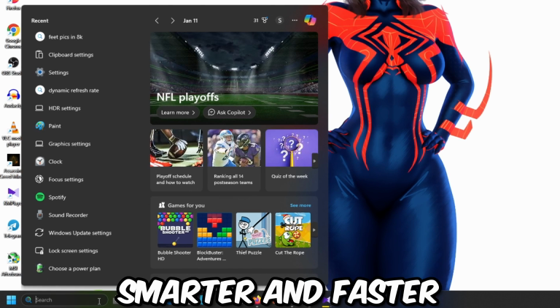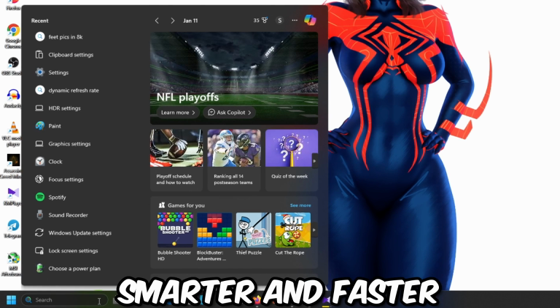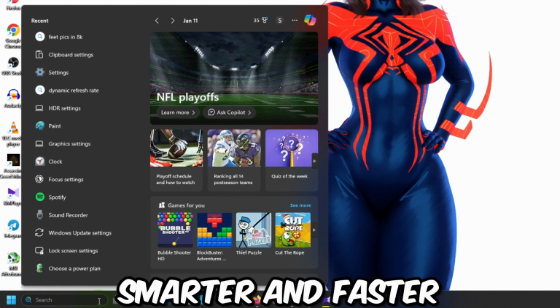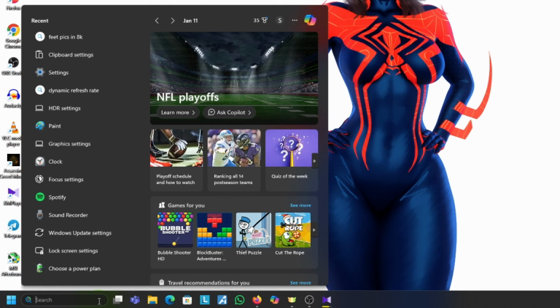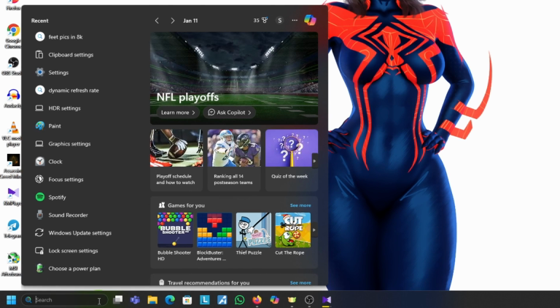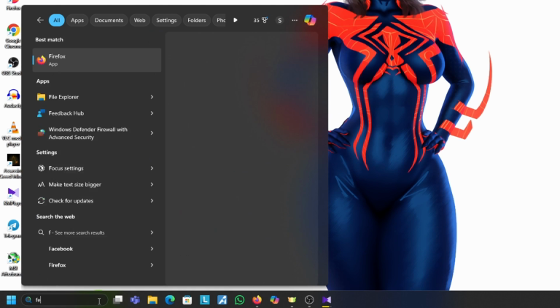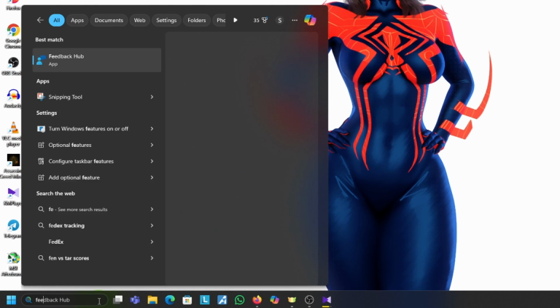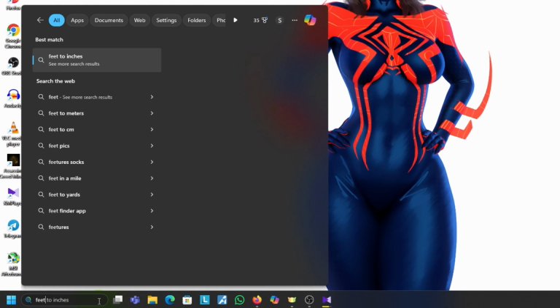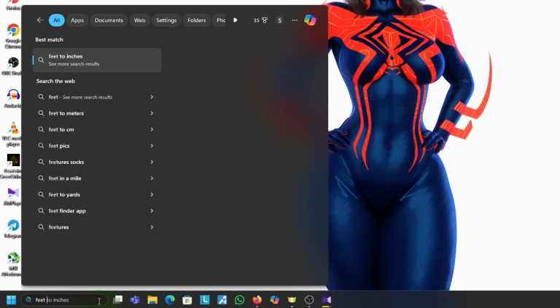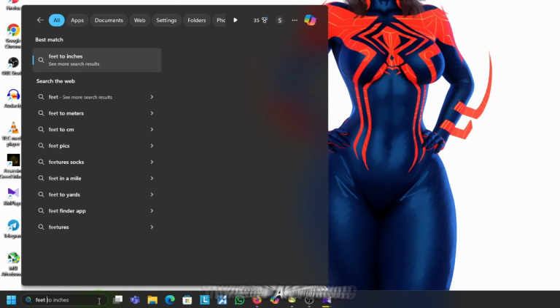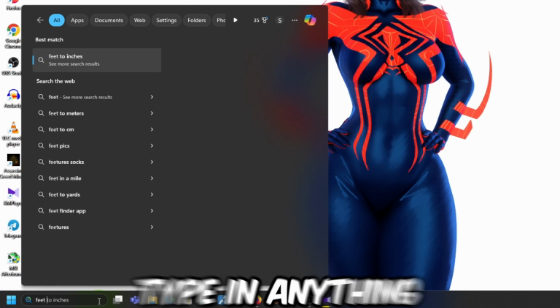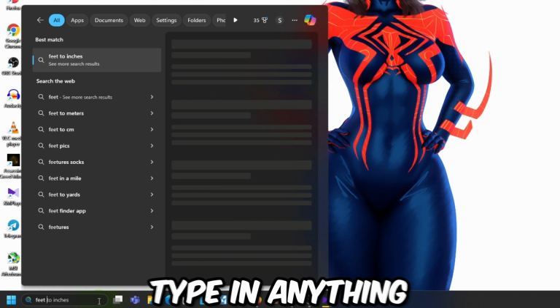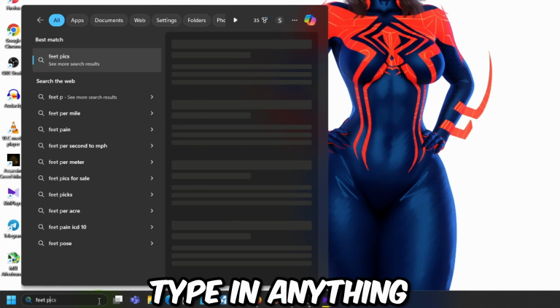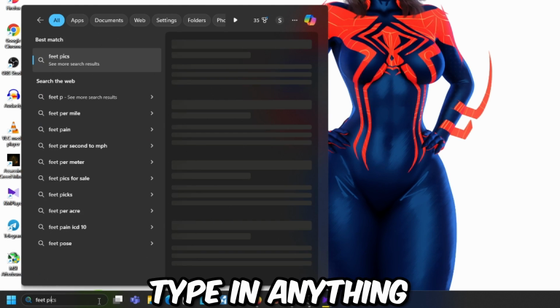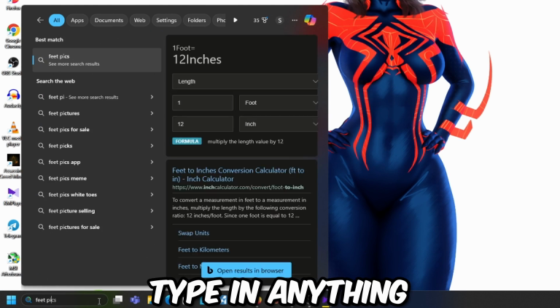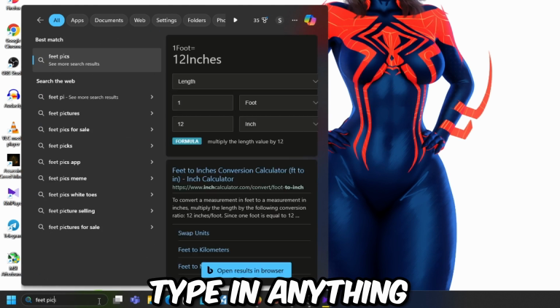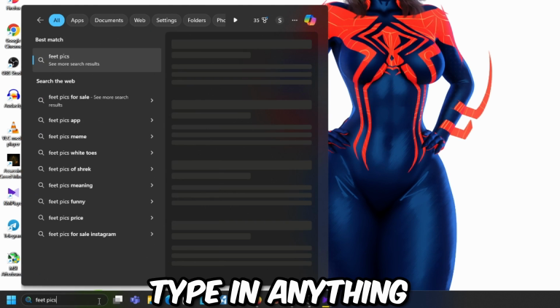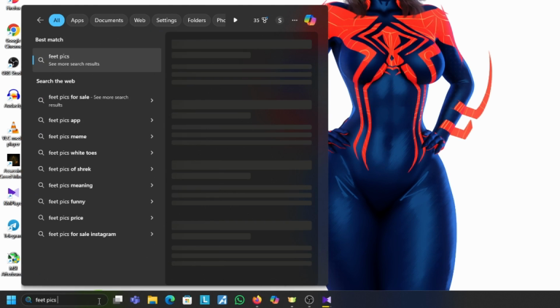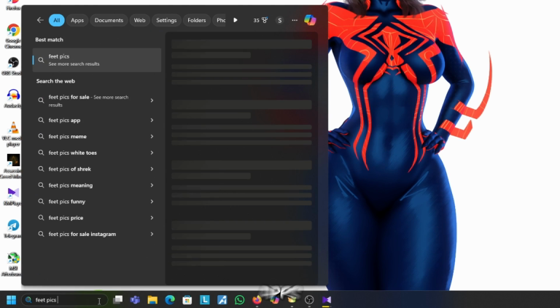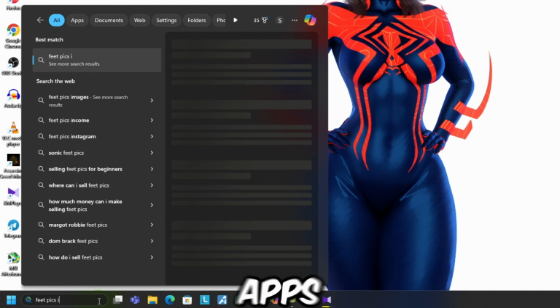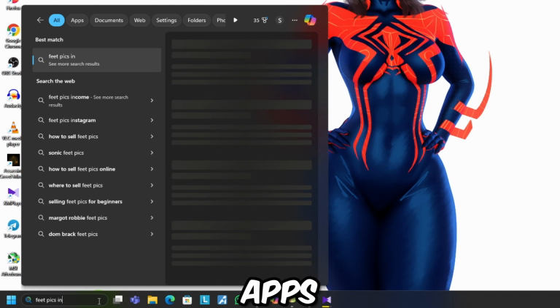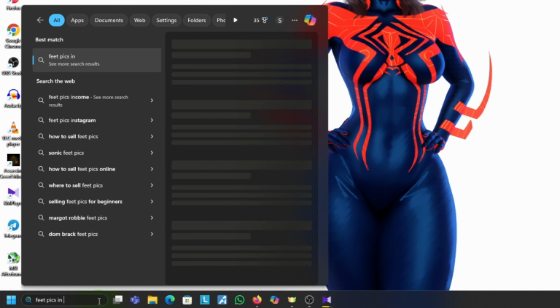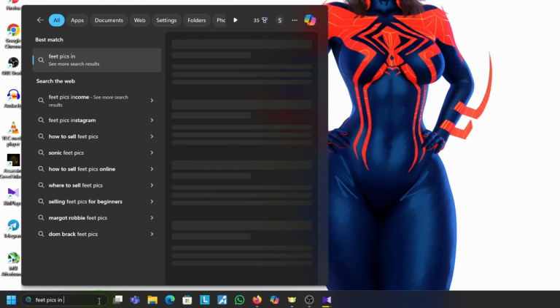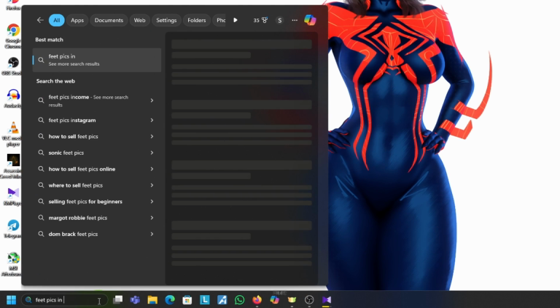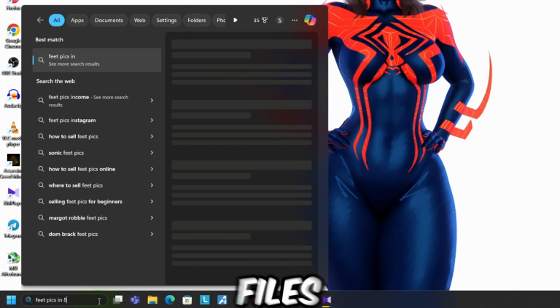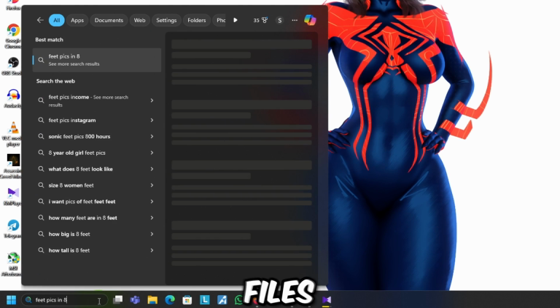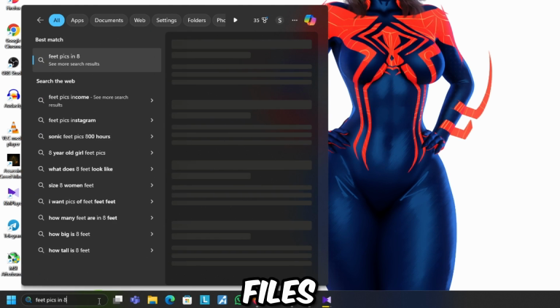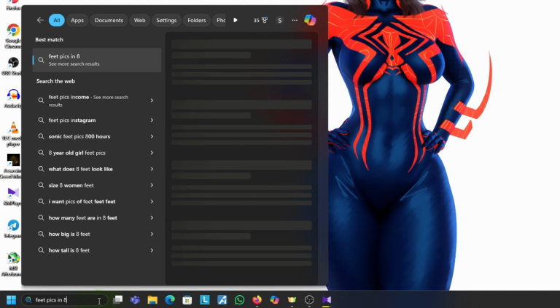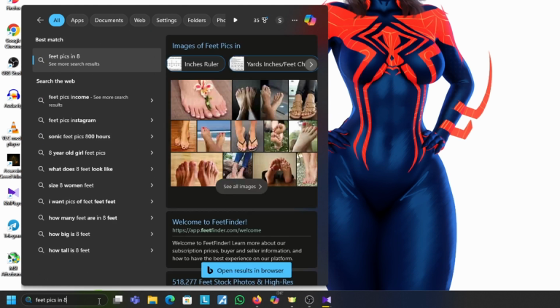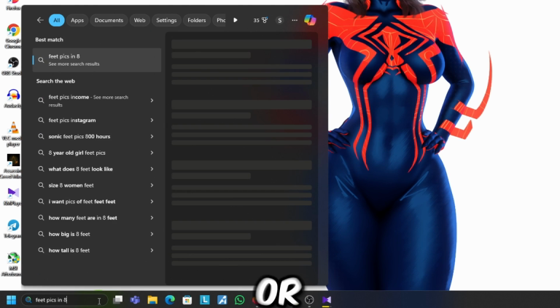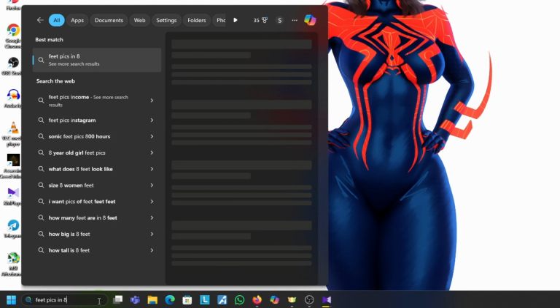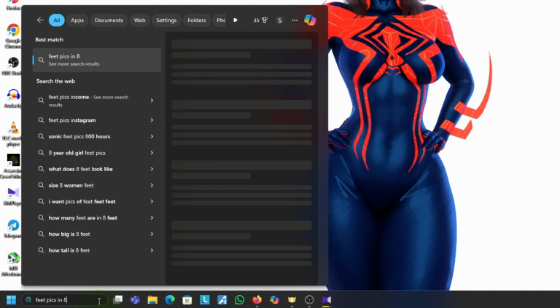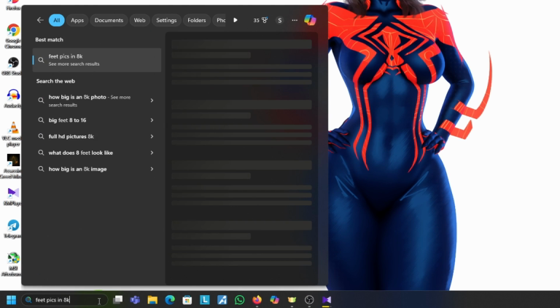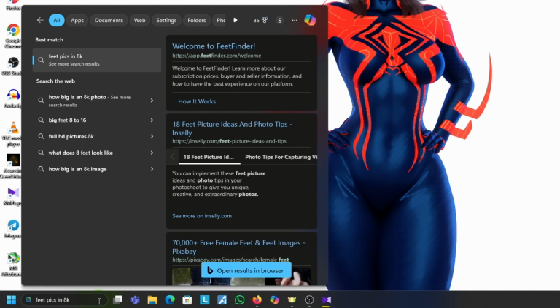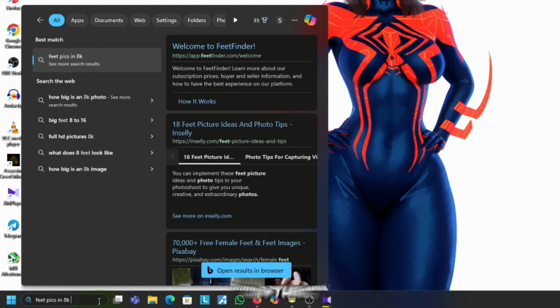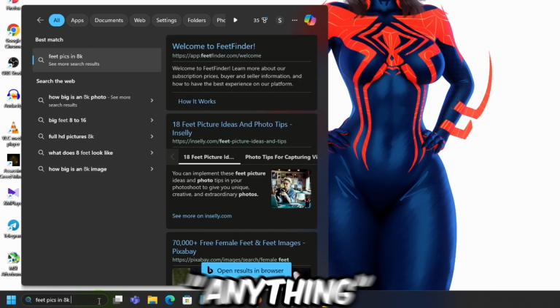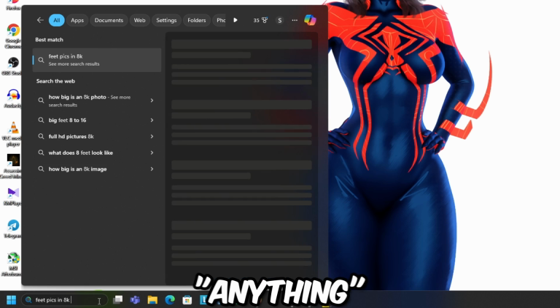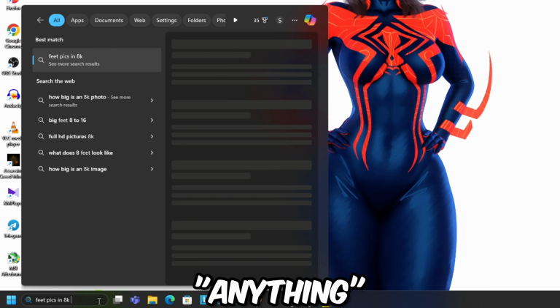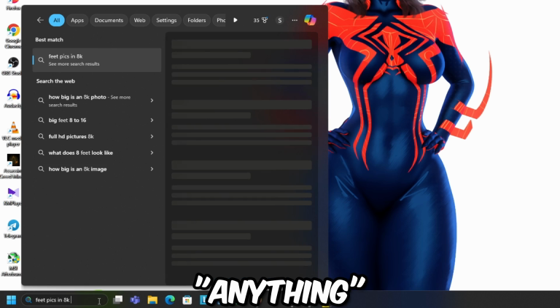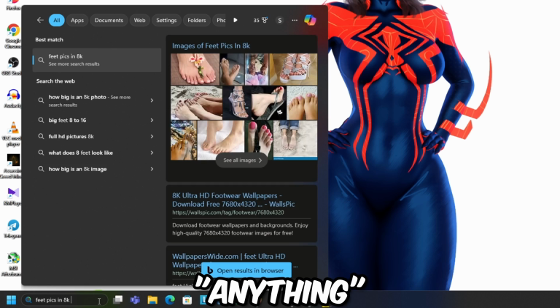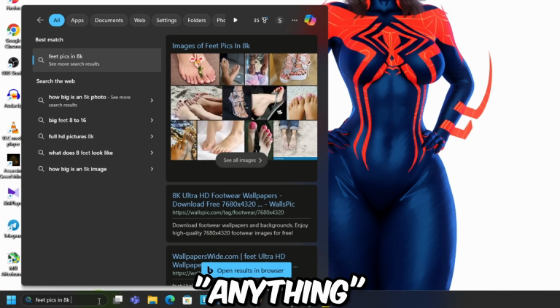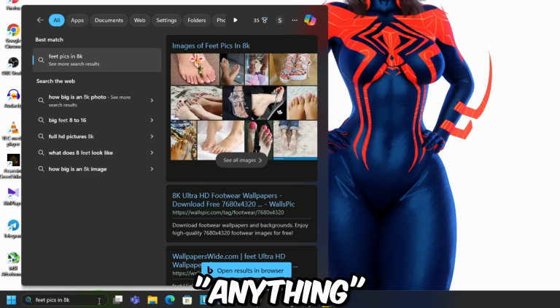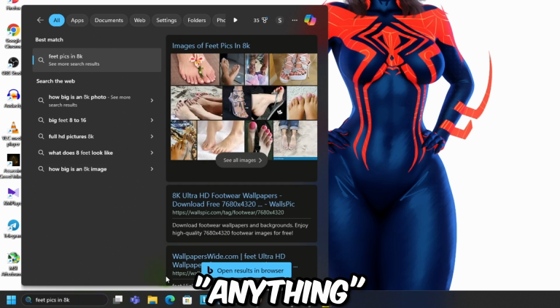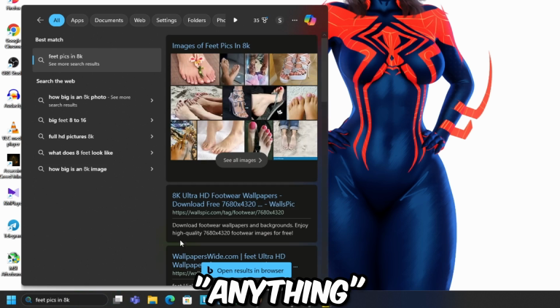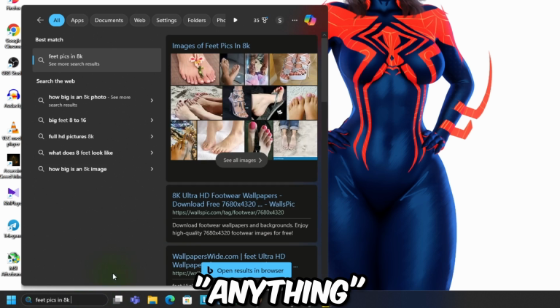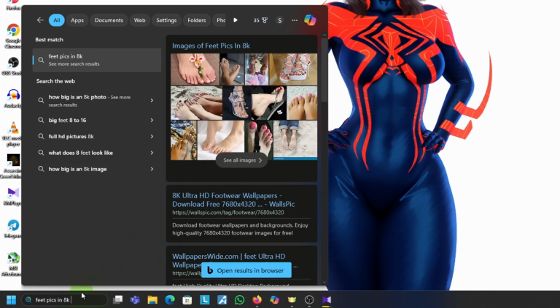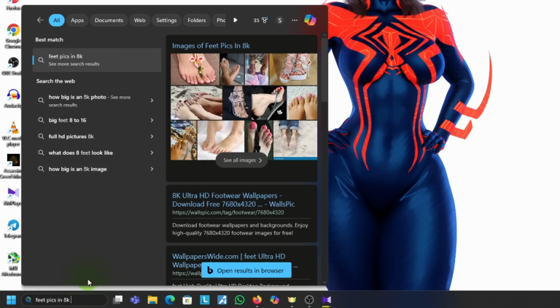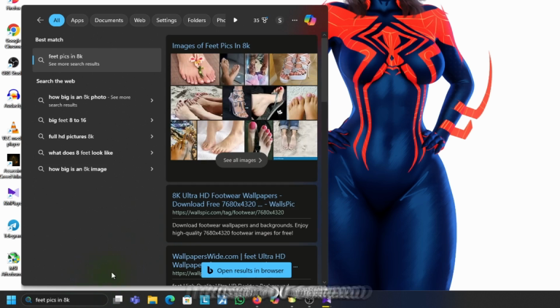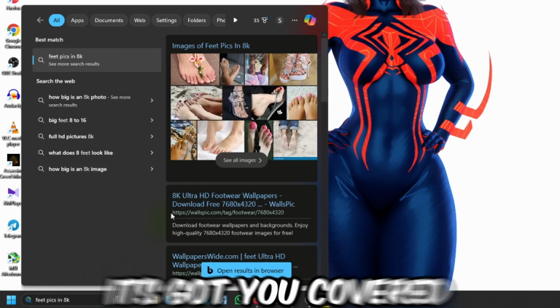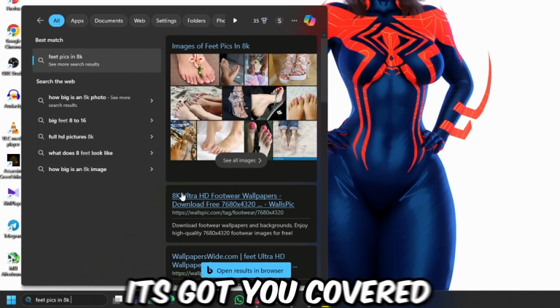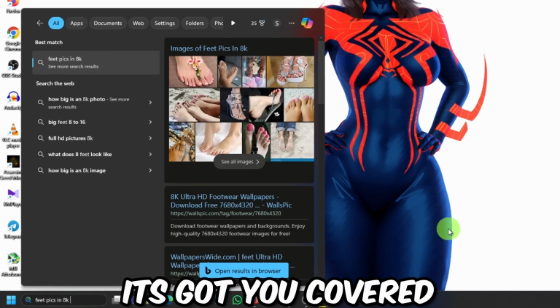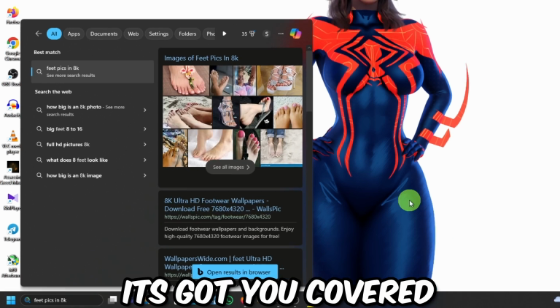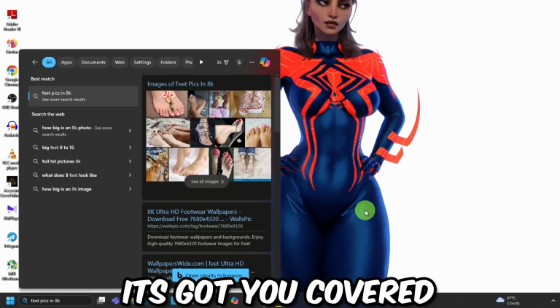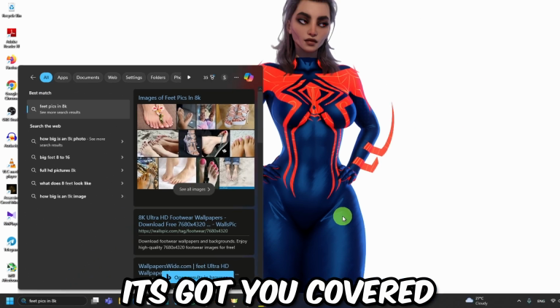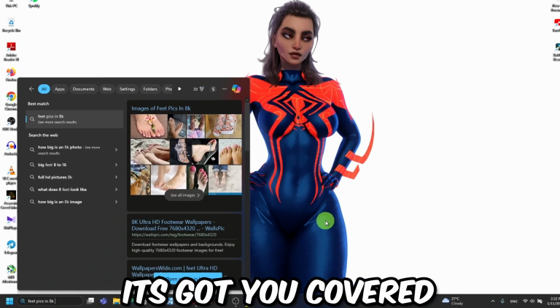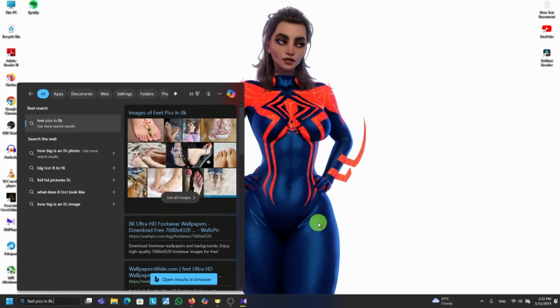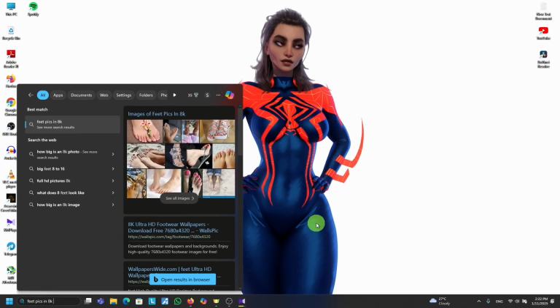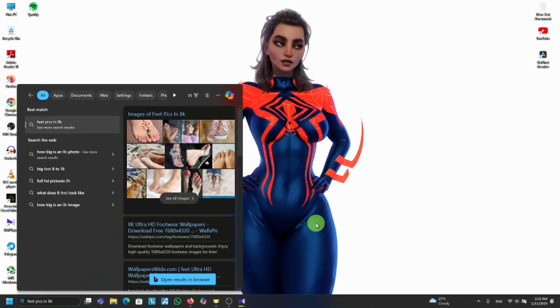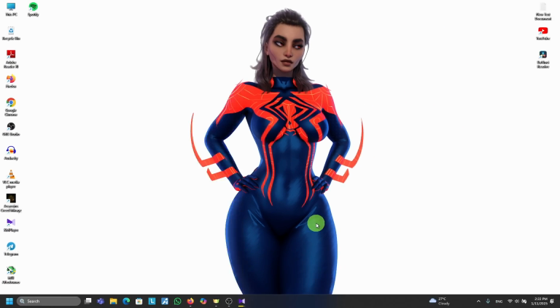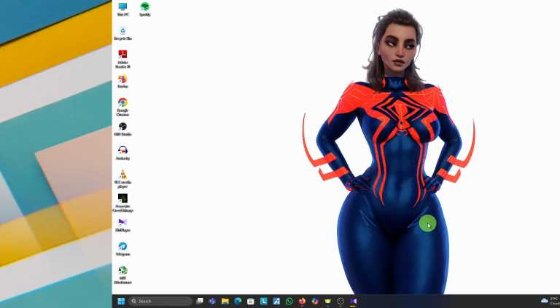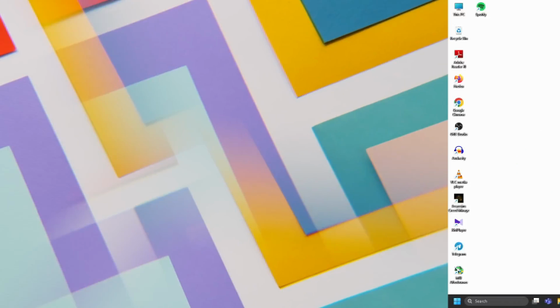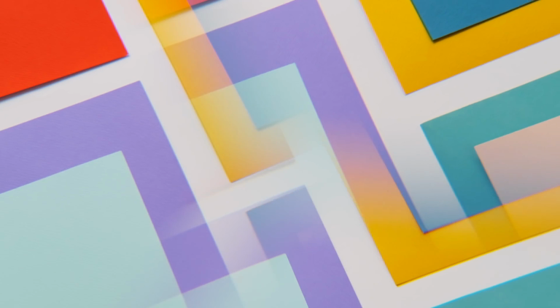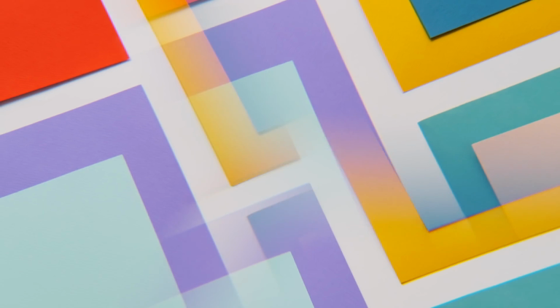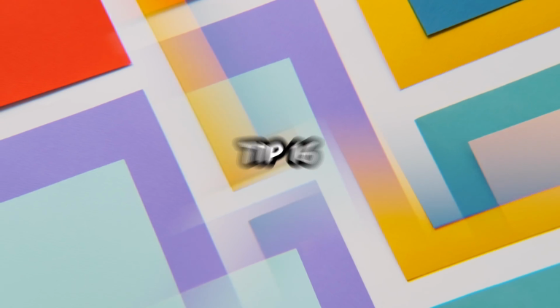Tip number fifteen: Improved Search Bar. The search bar is smarter and faster — type in anything: apps, files, or whatever you need. It's got you covered.